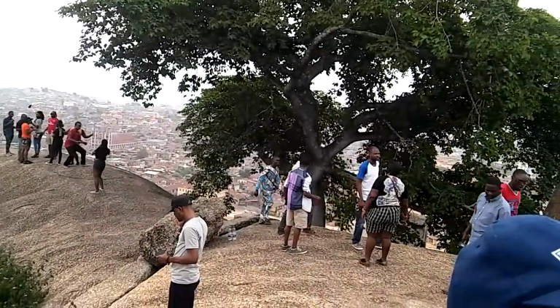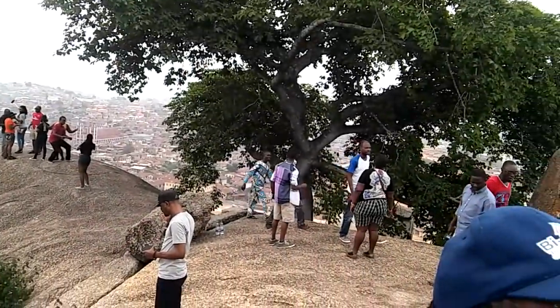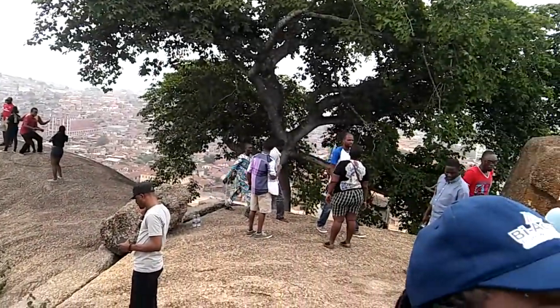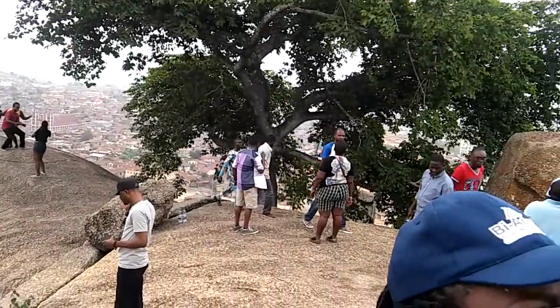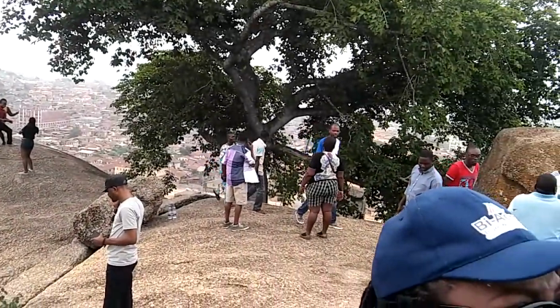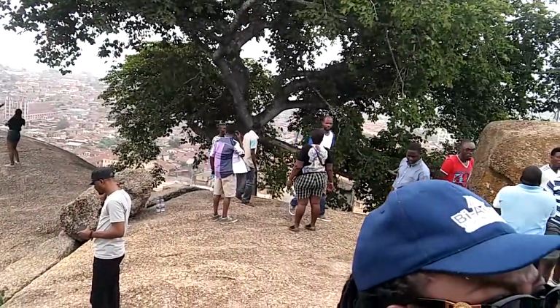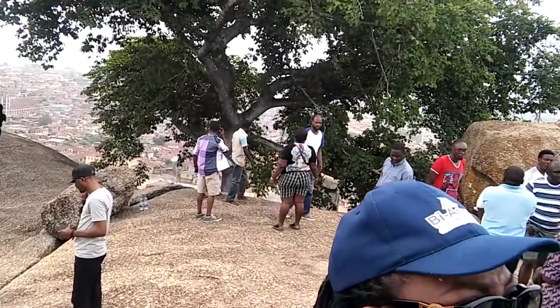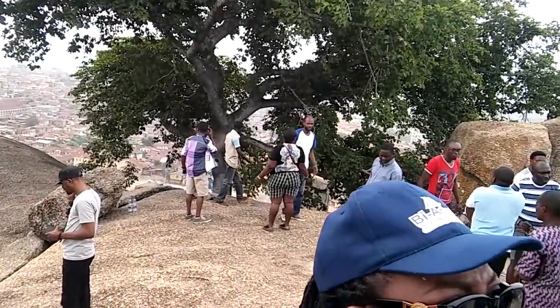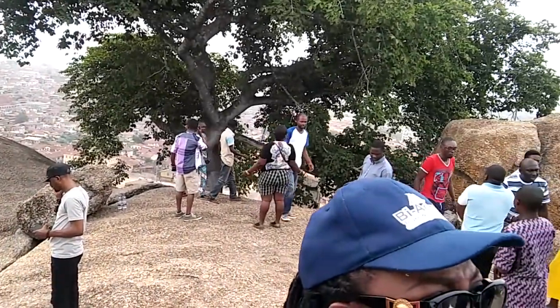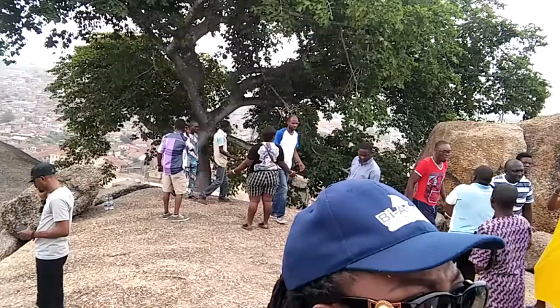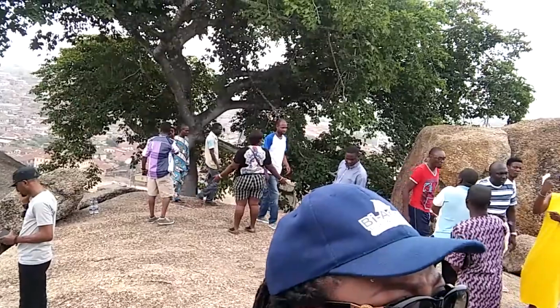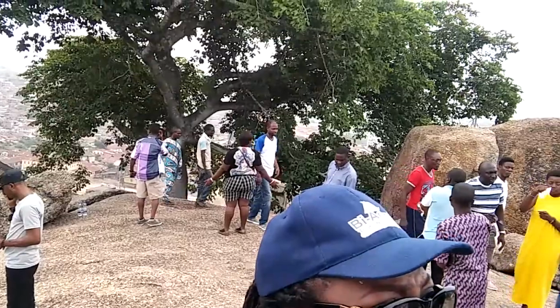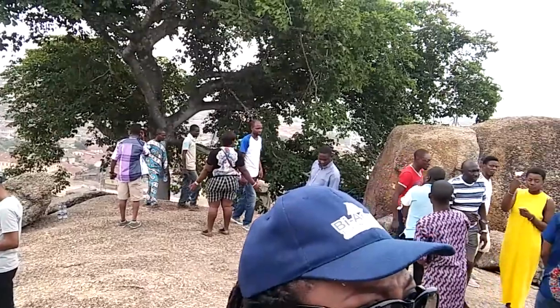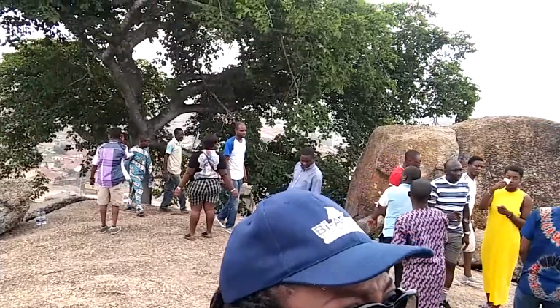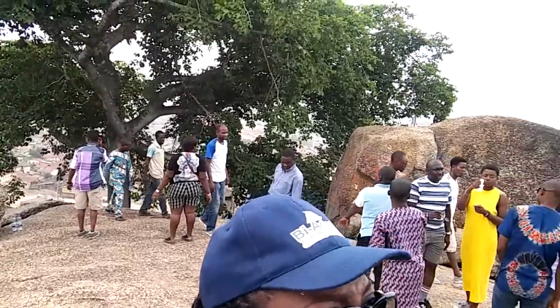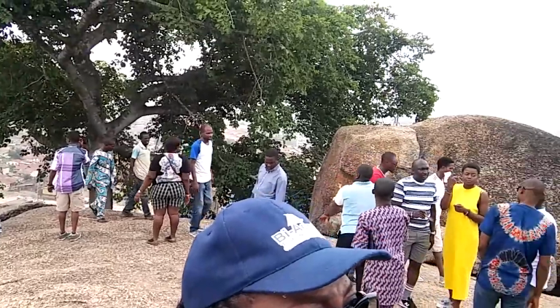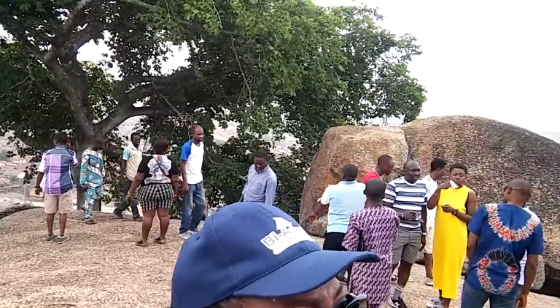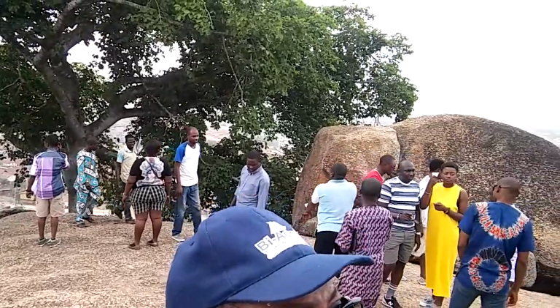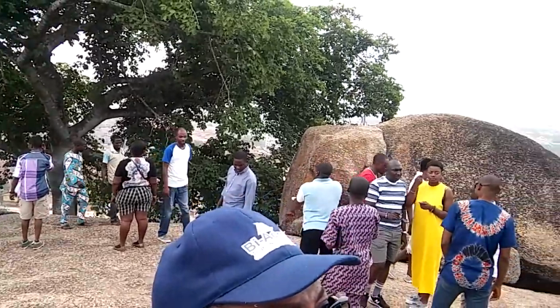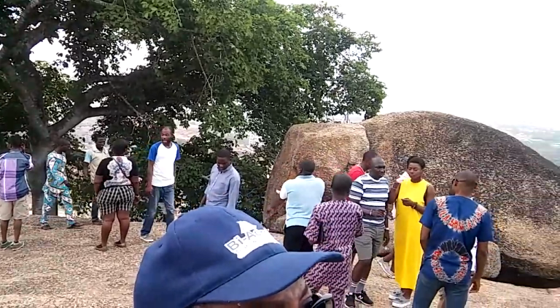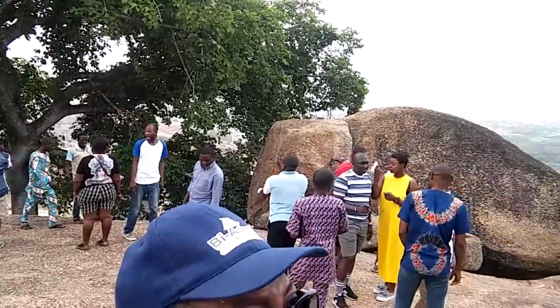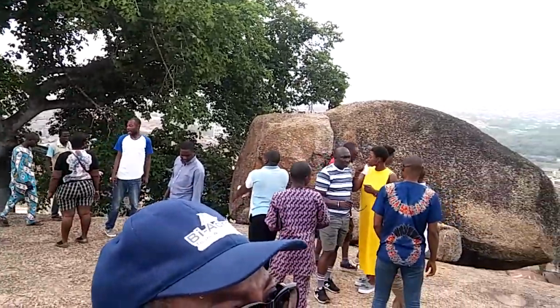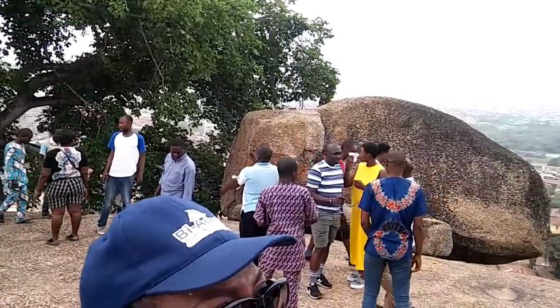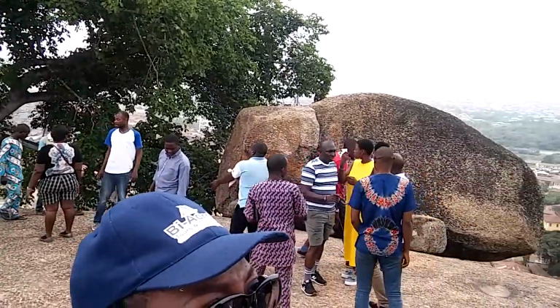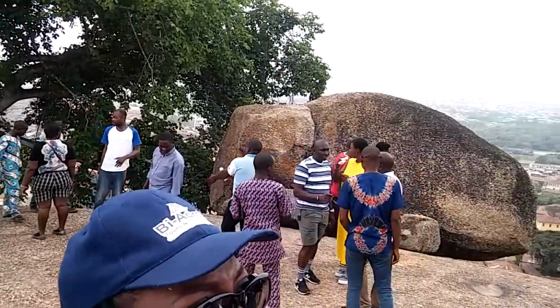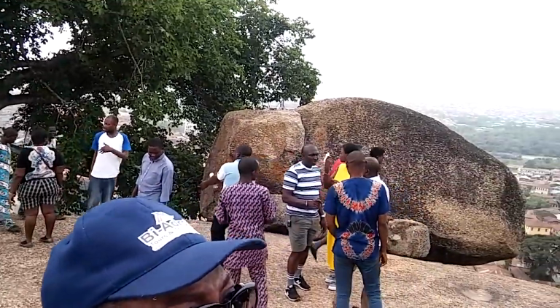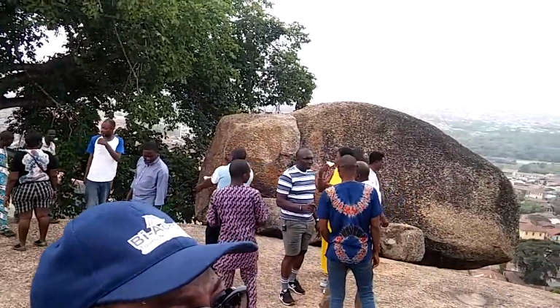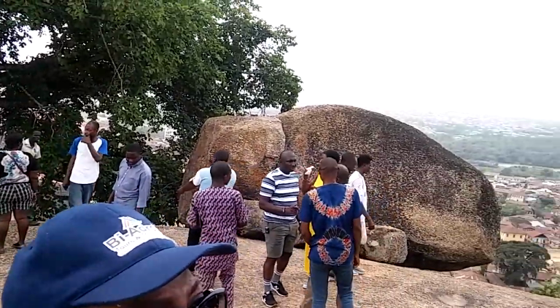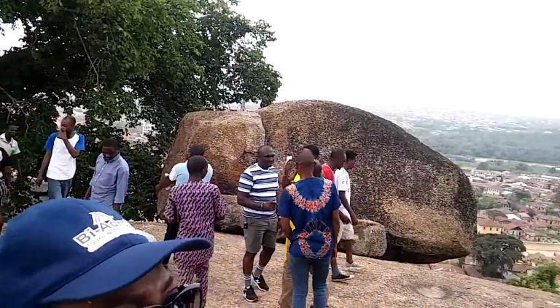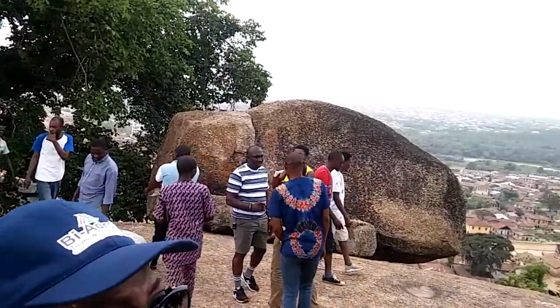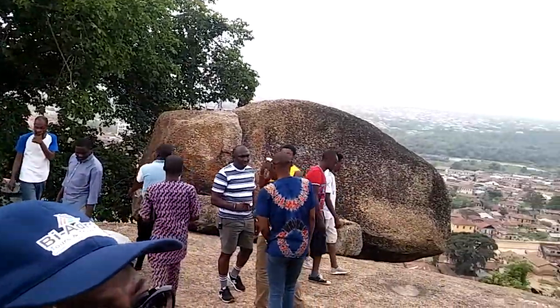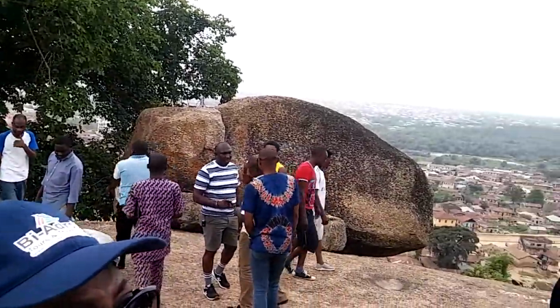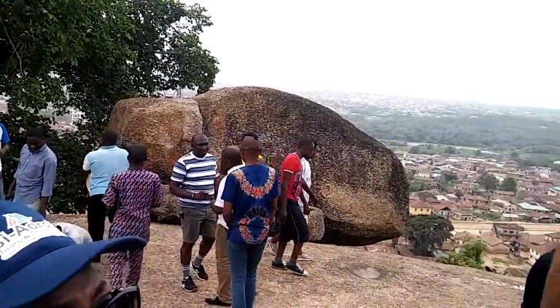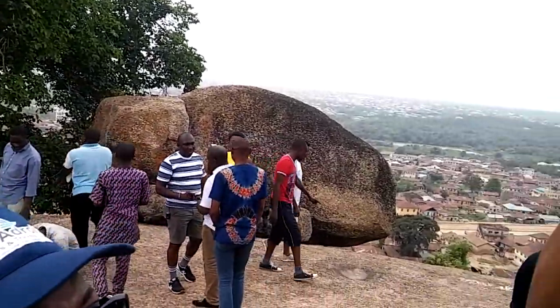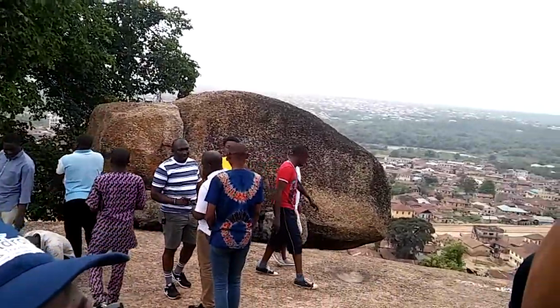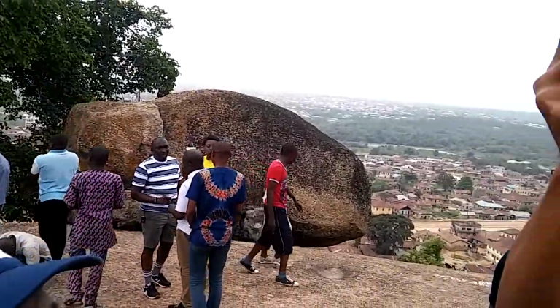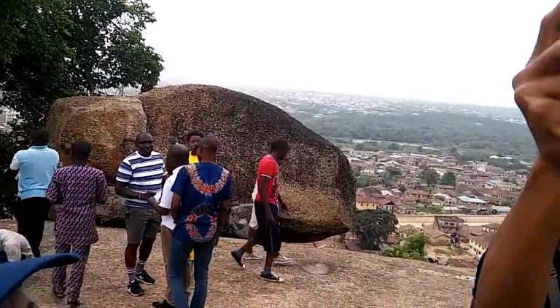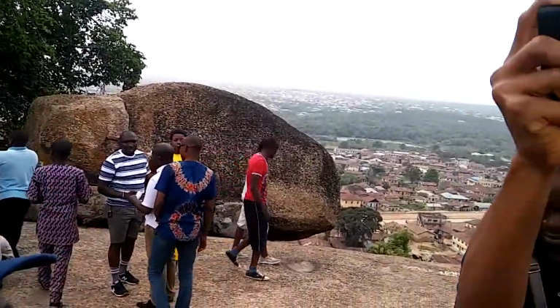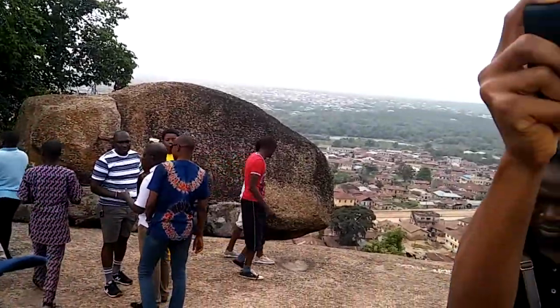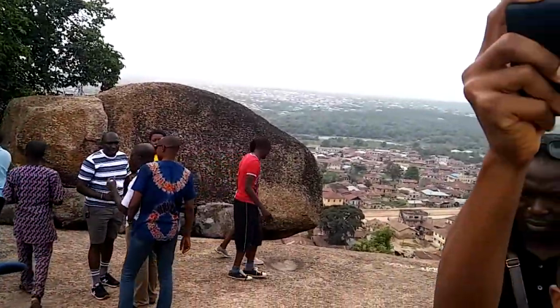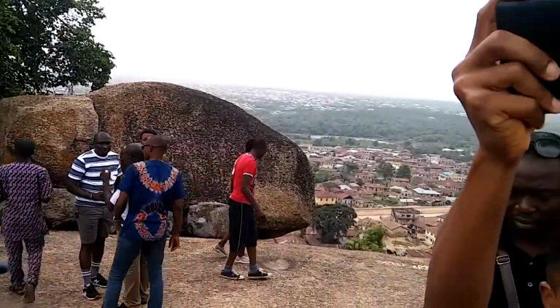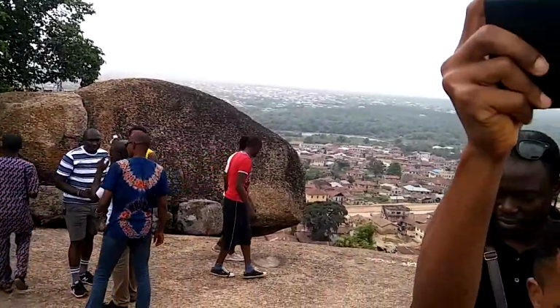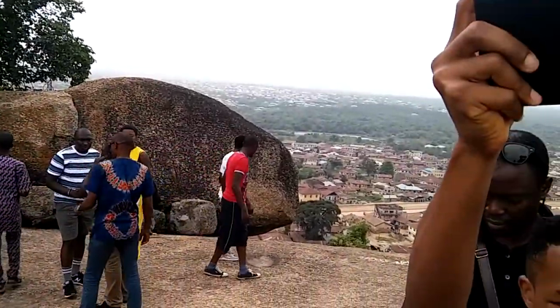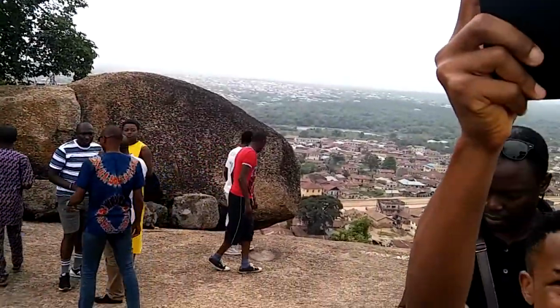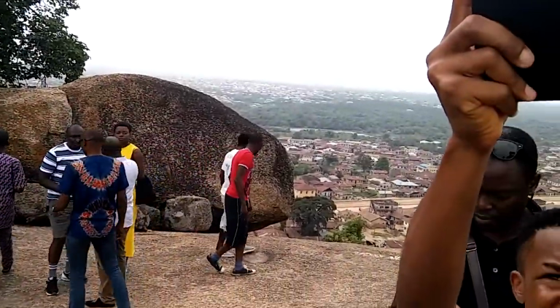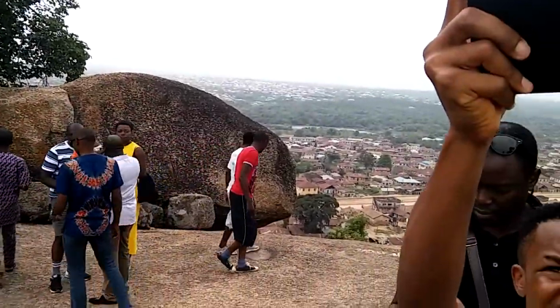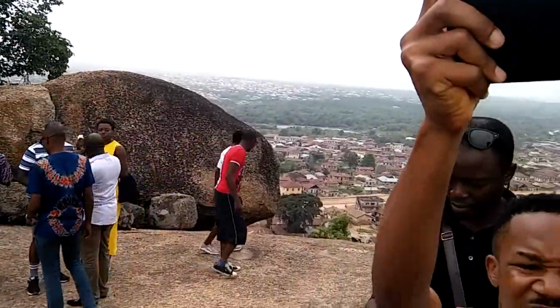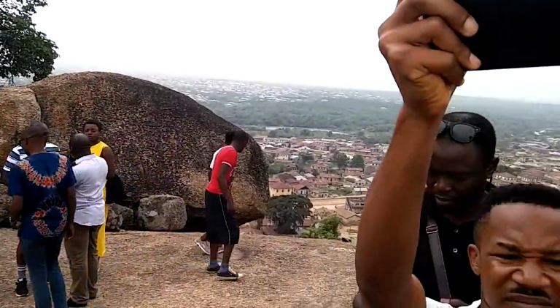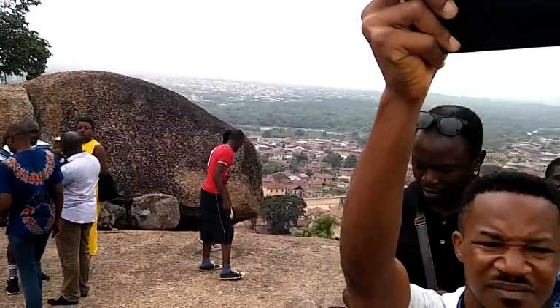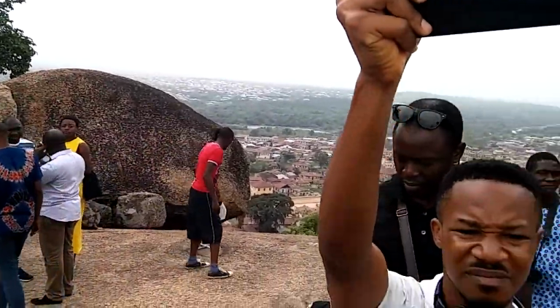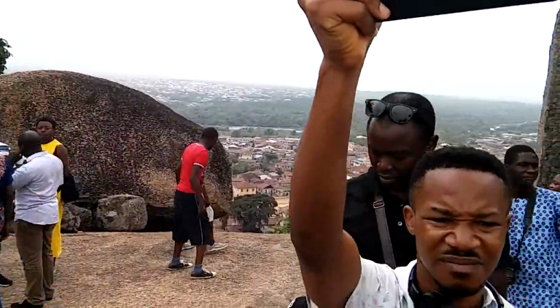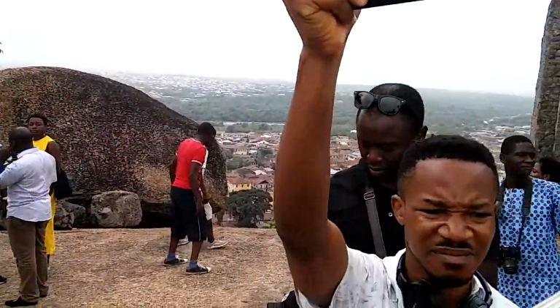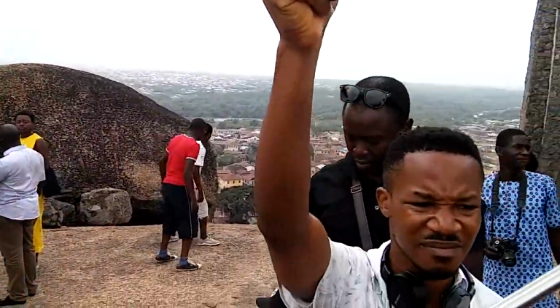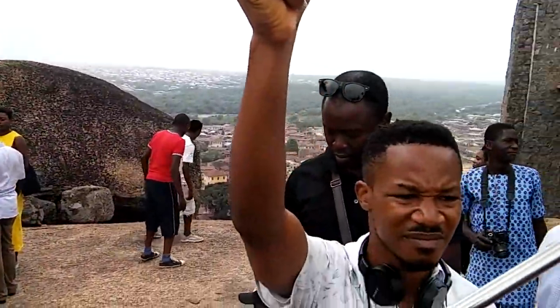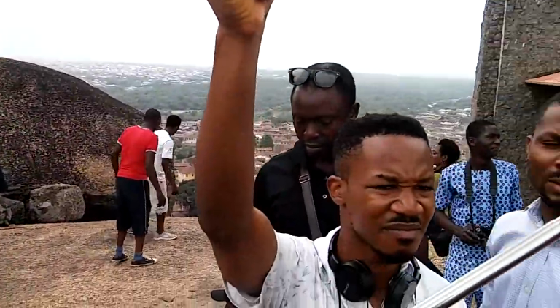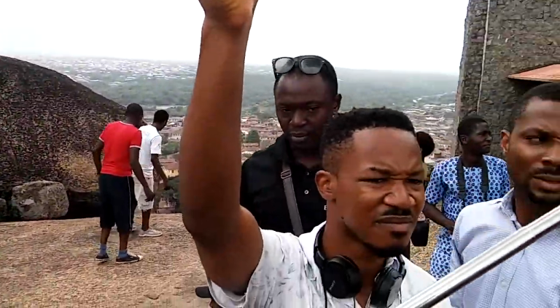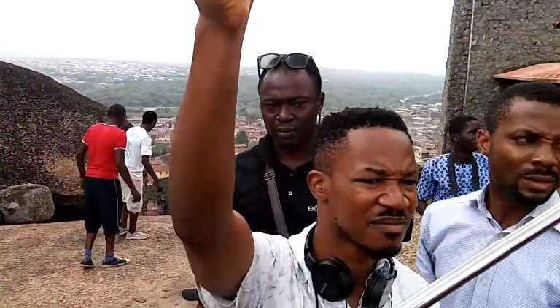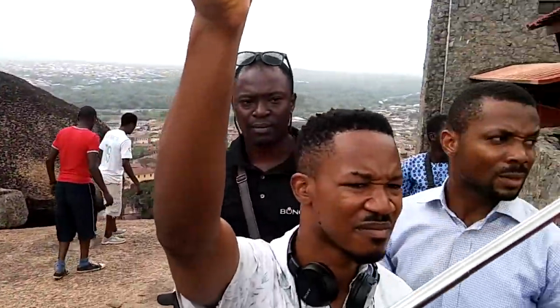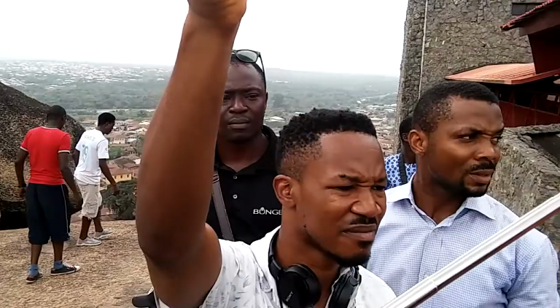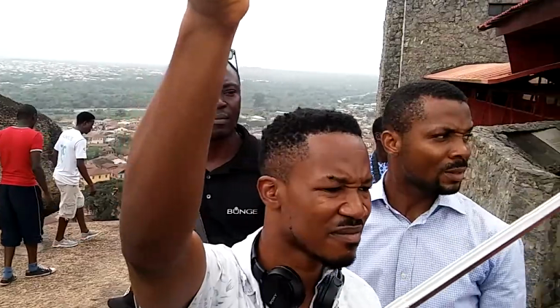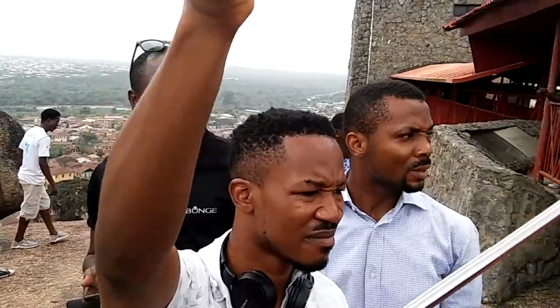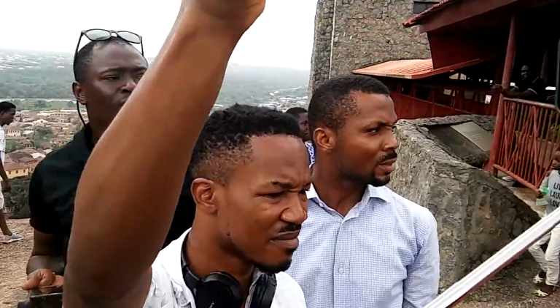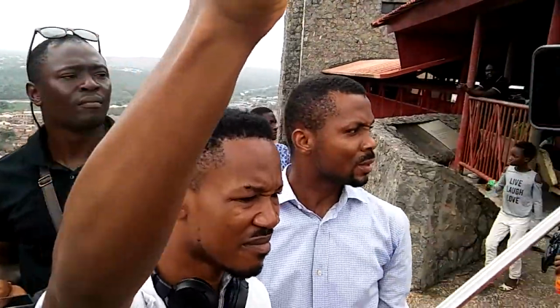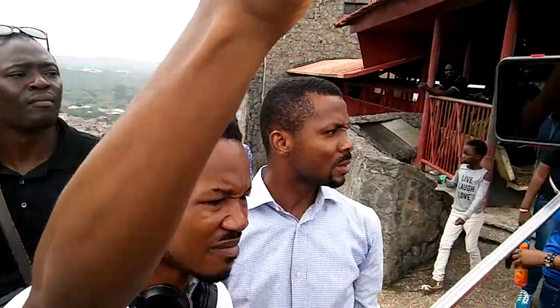As we are standing here, let's figure out some important places from the city, like the first church in Nigeria.